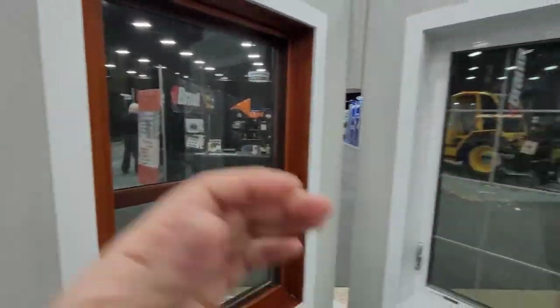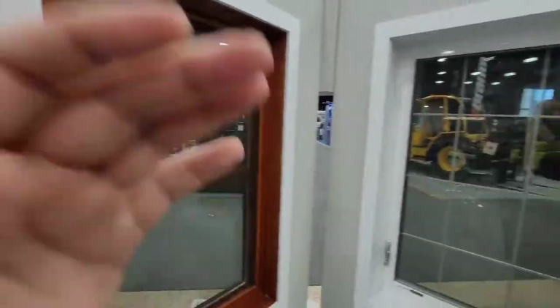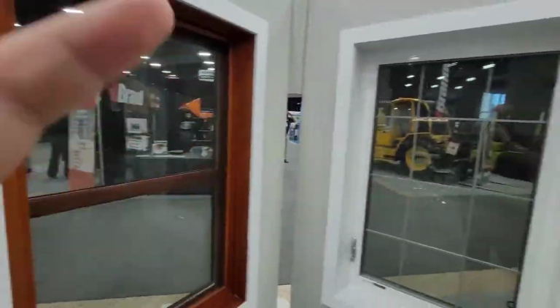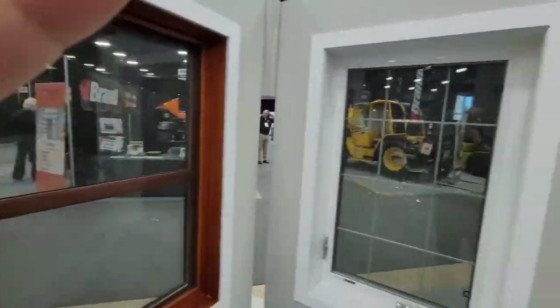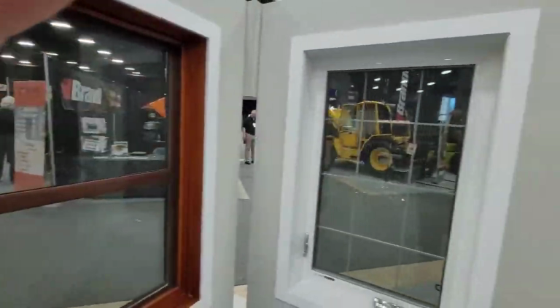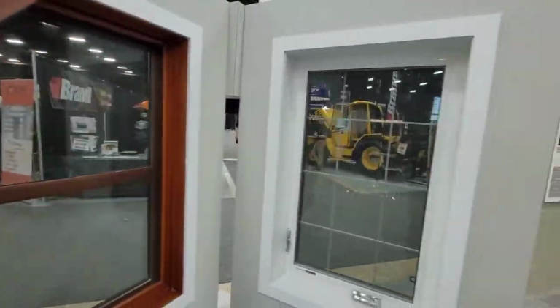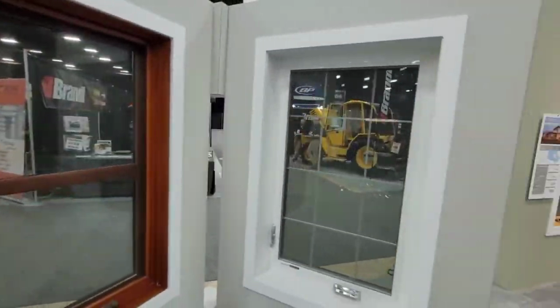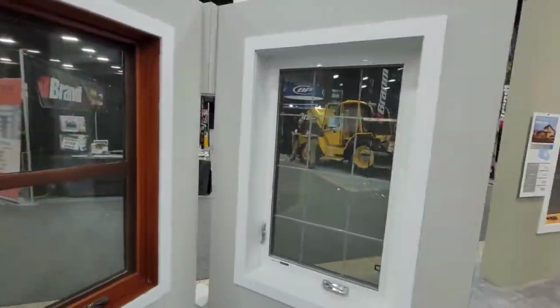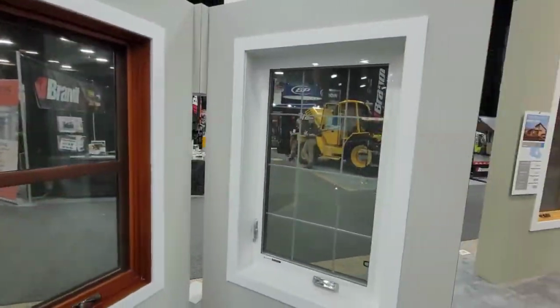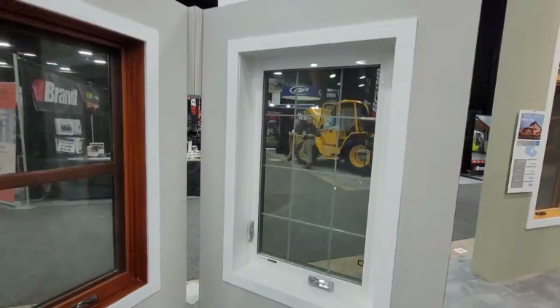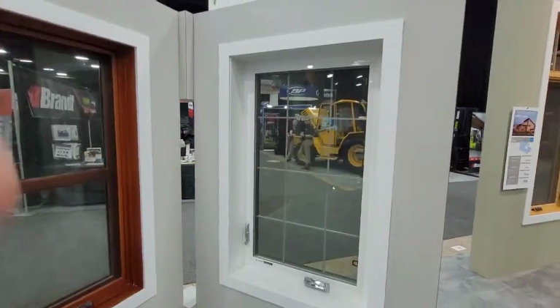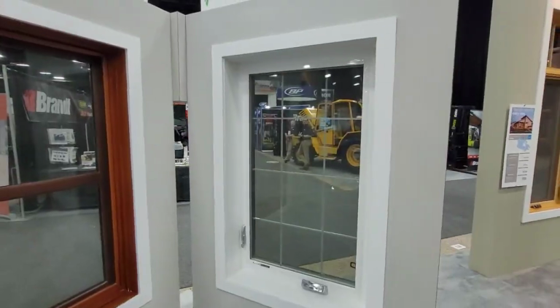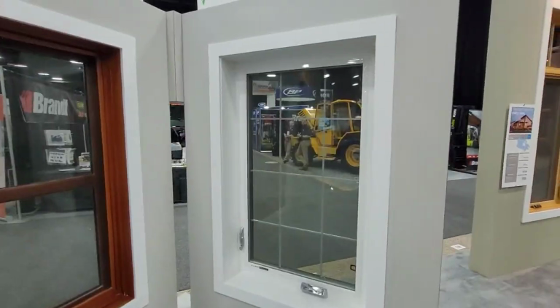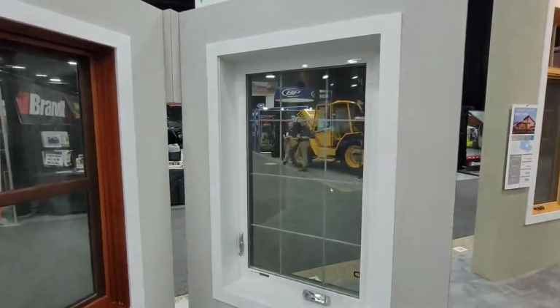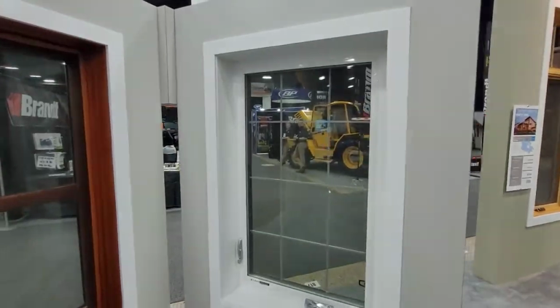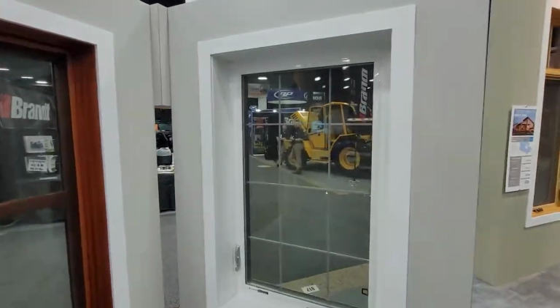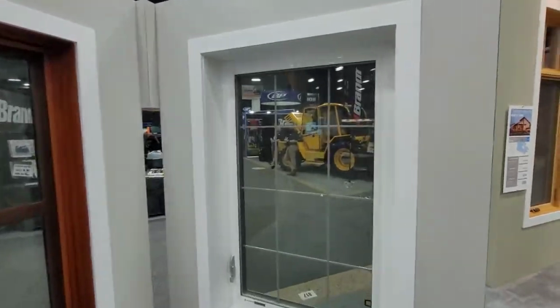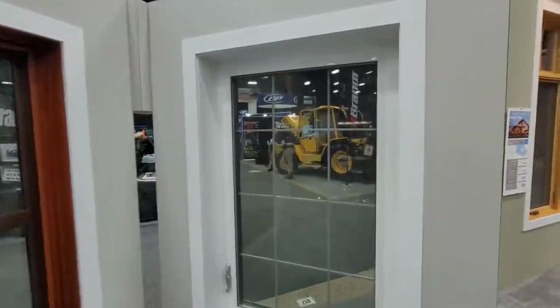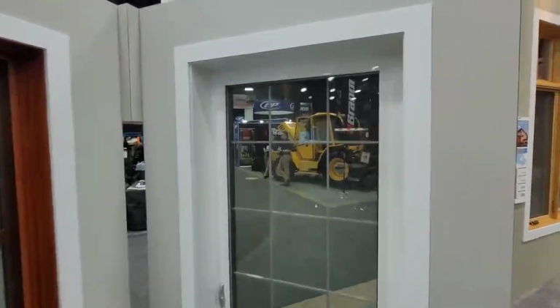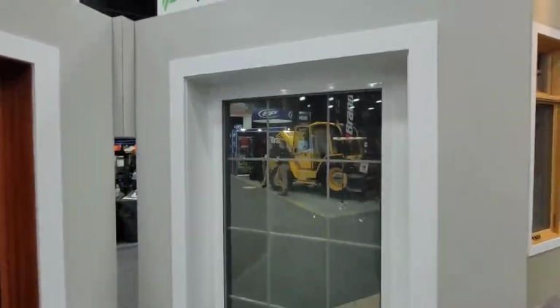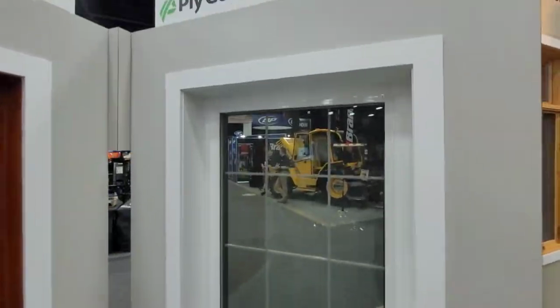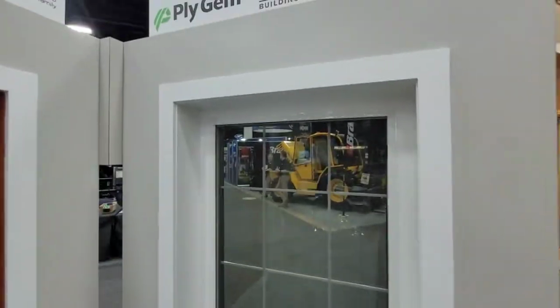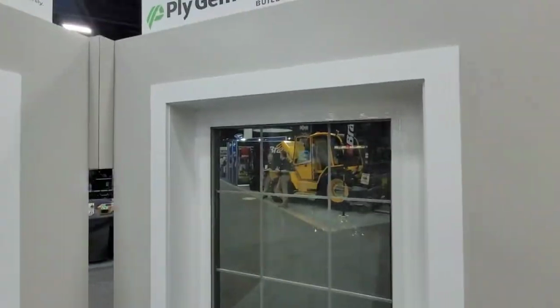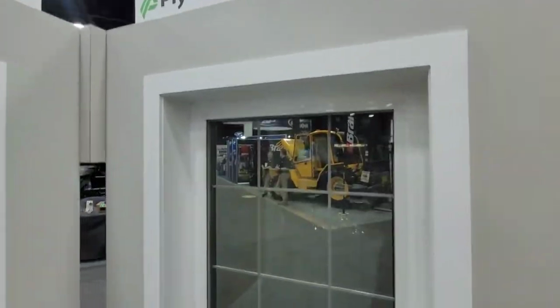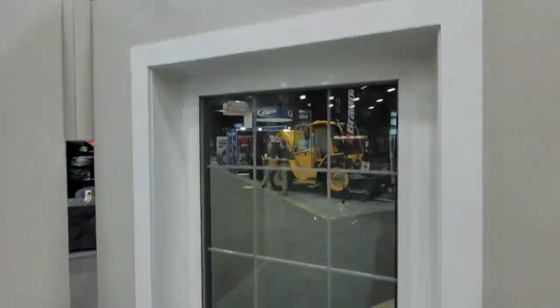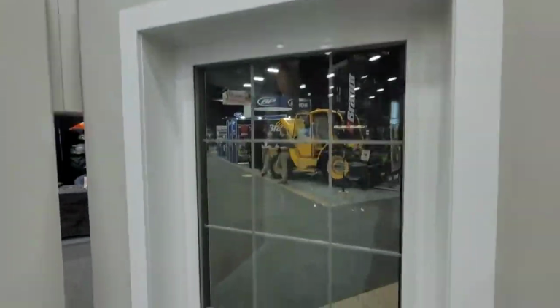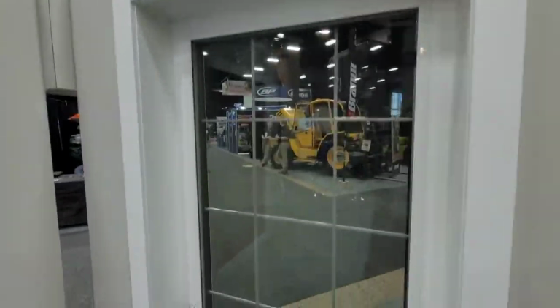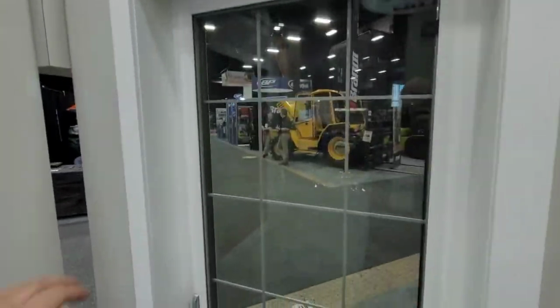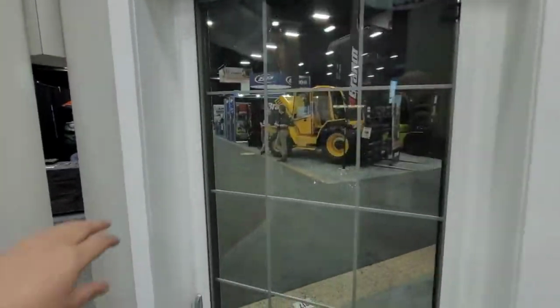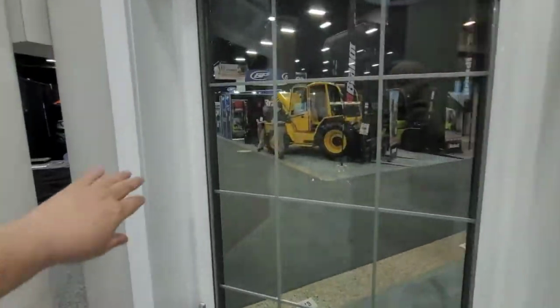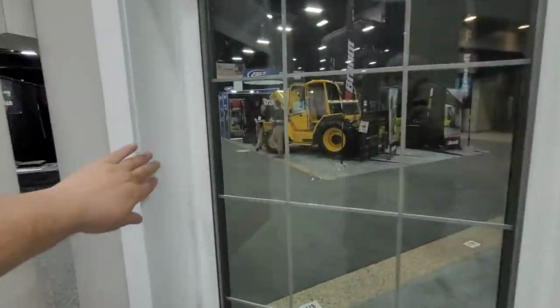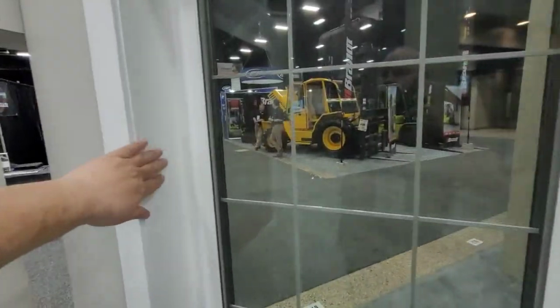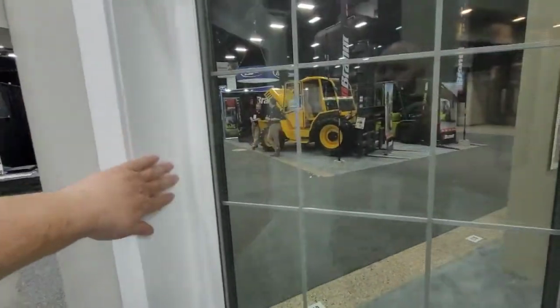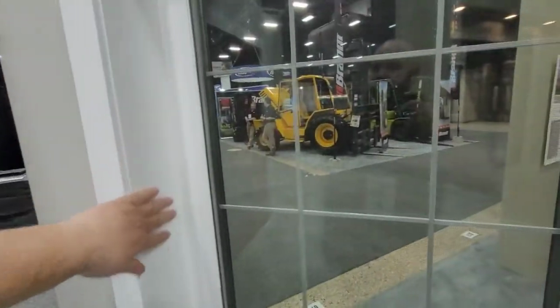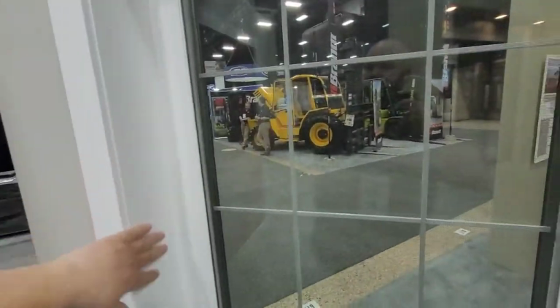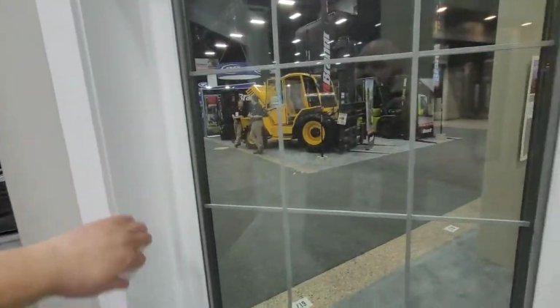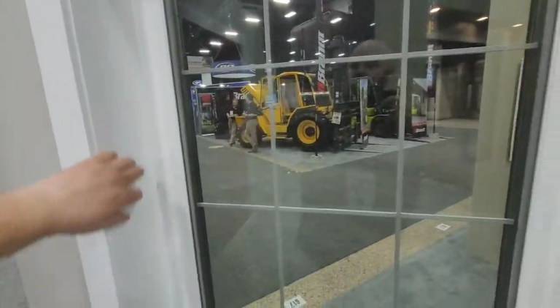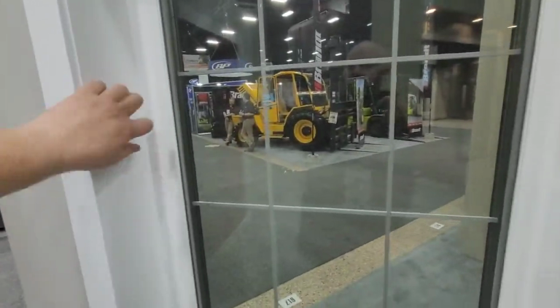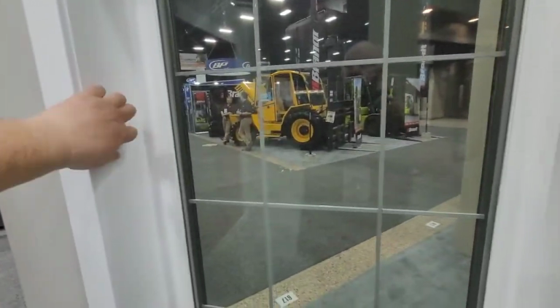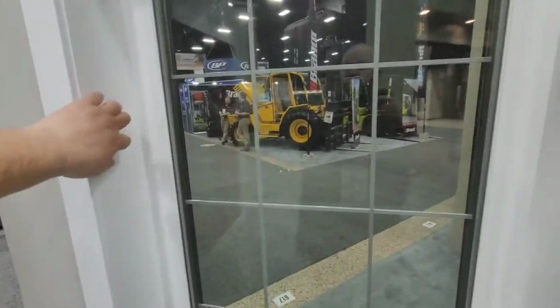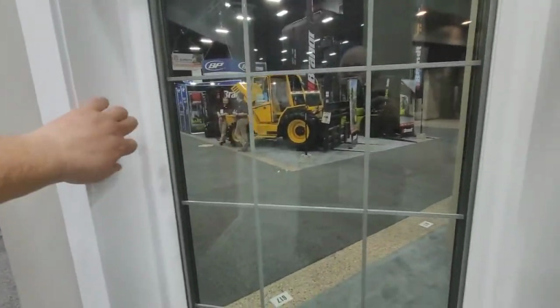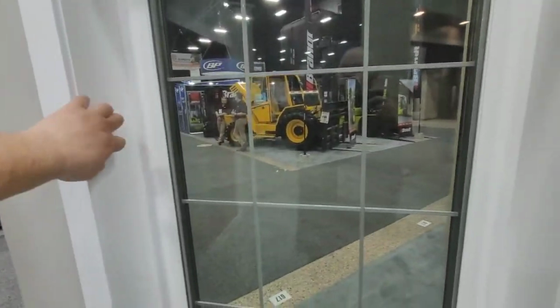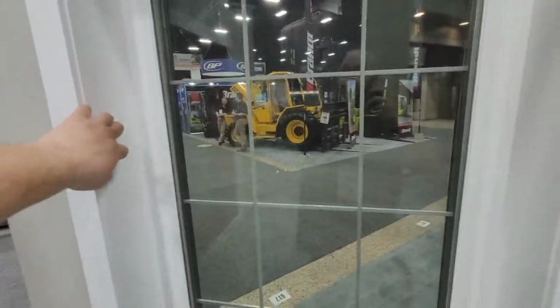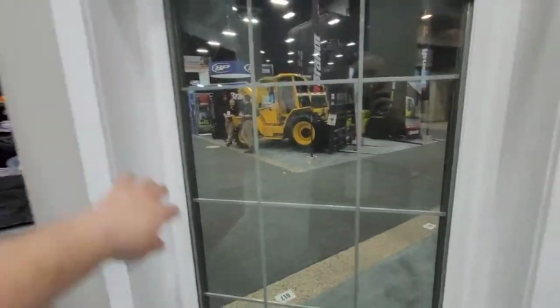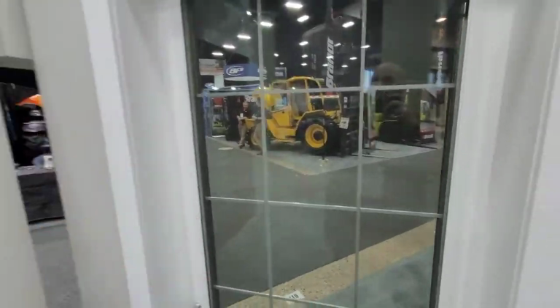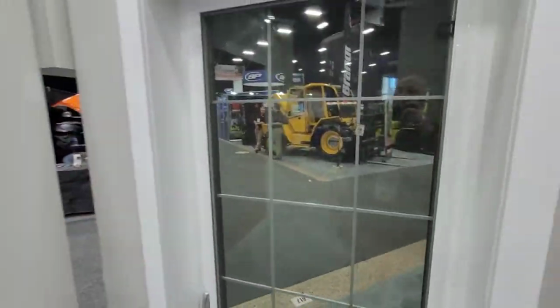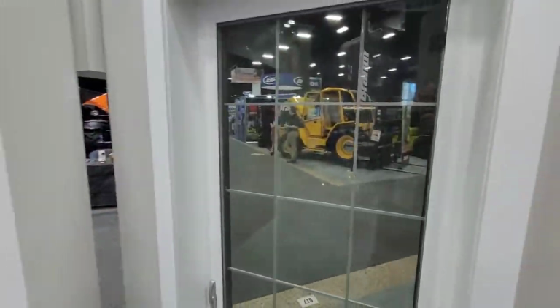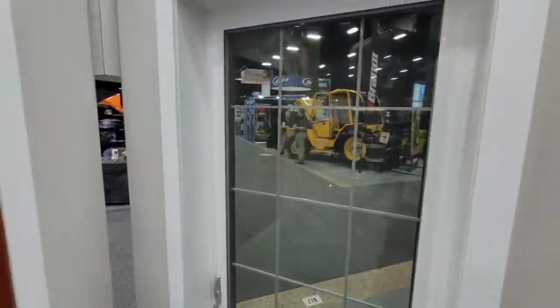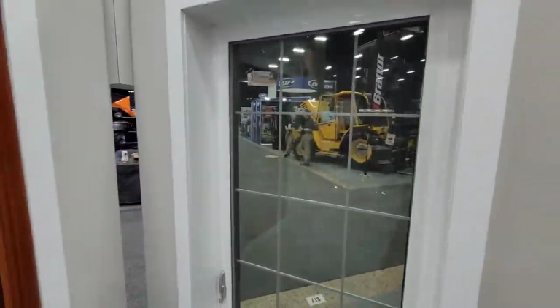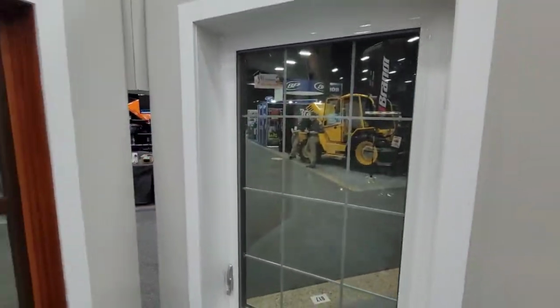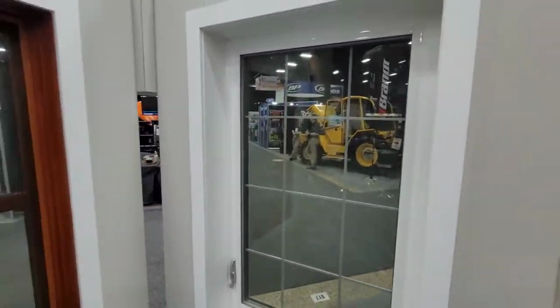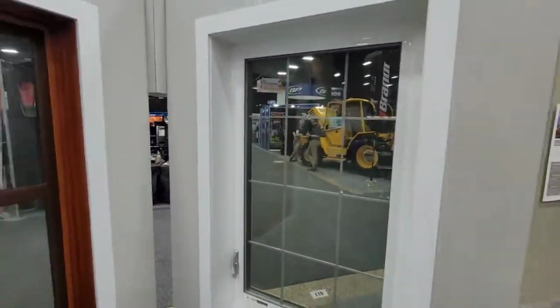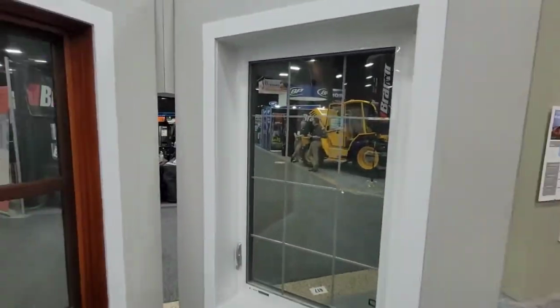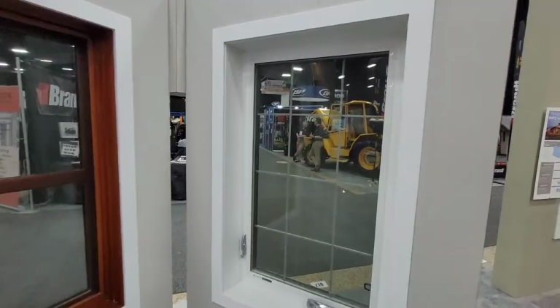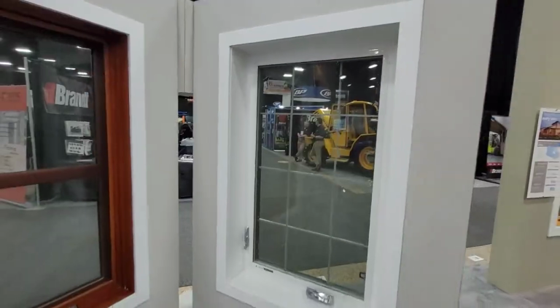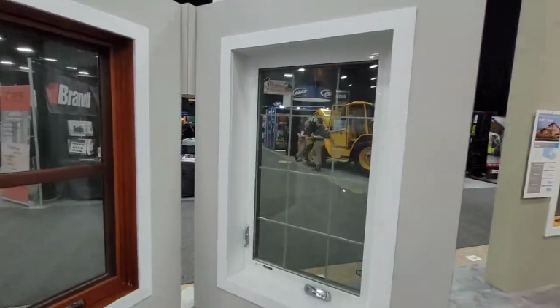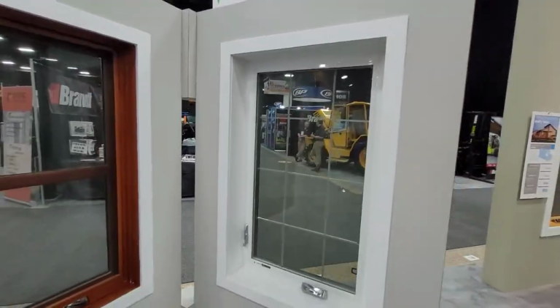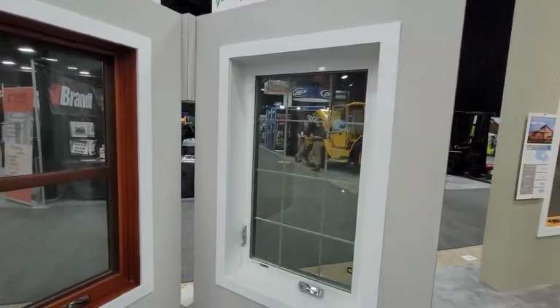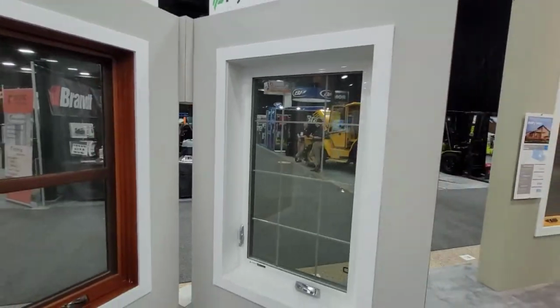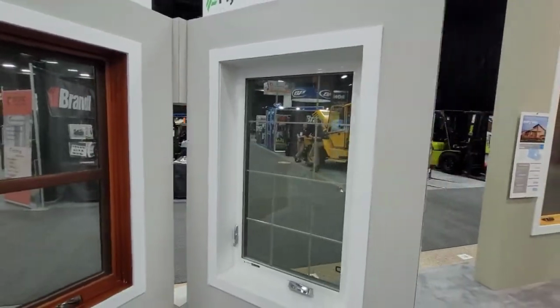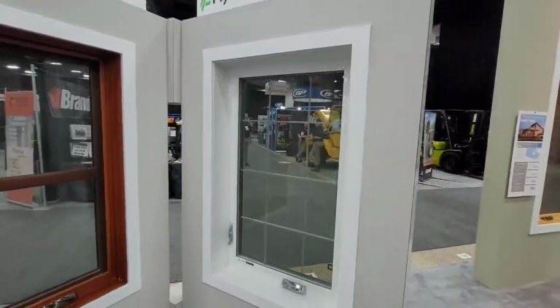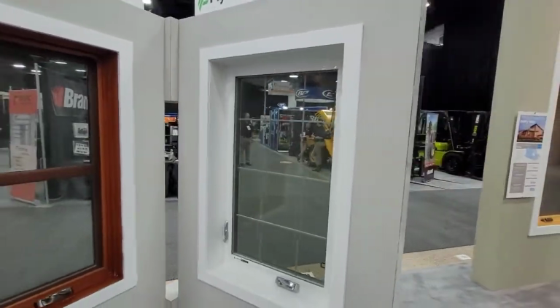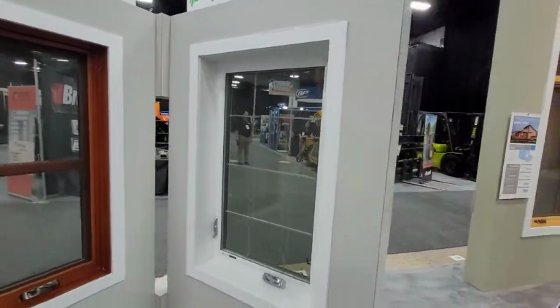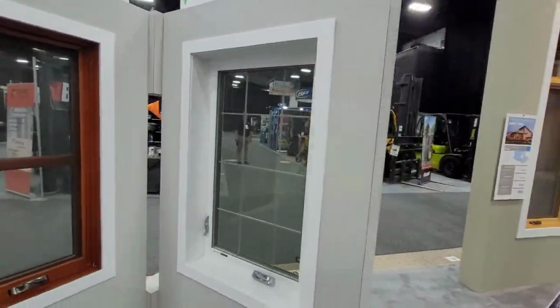Here's the inside of one of our PVC units — four and a half or six and a half standard jambs.